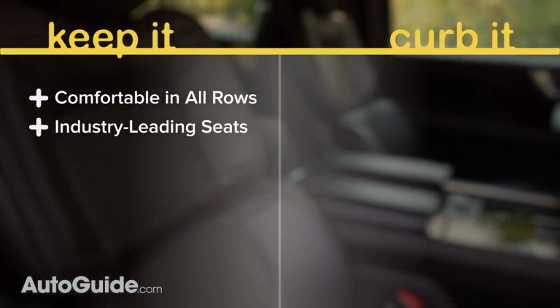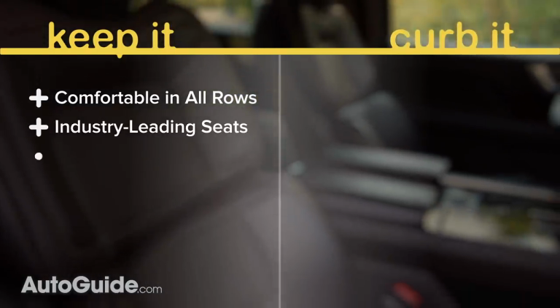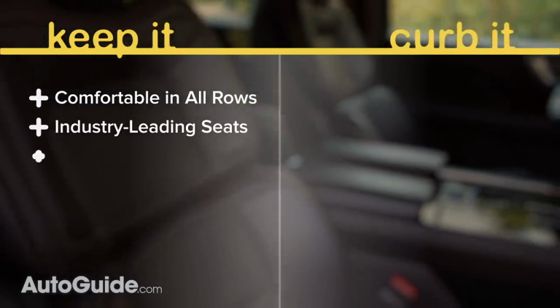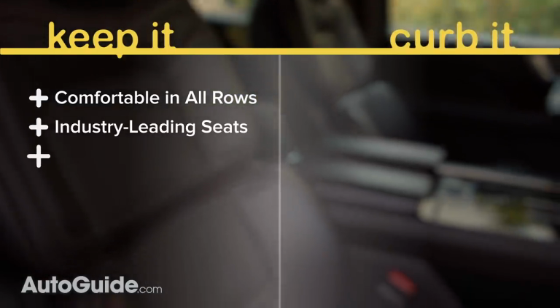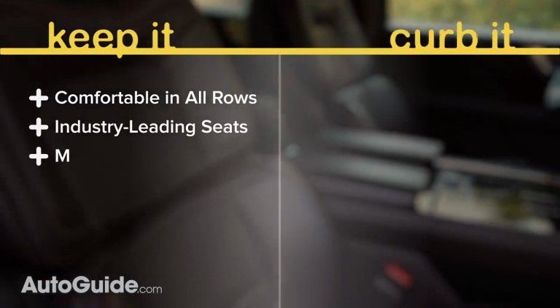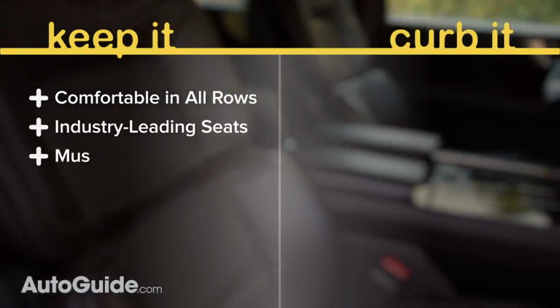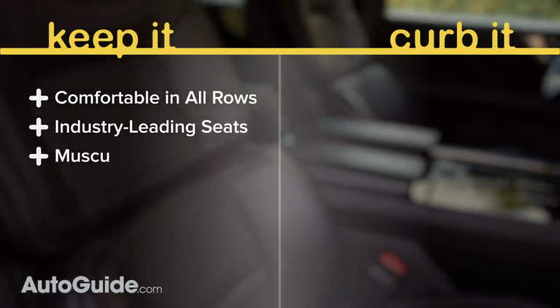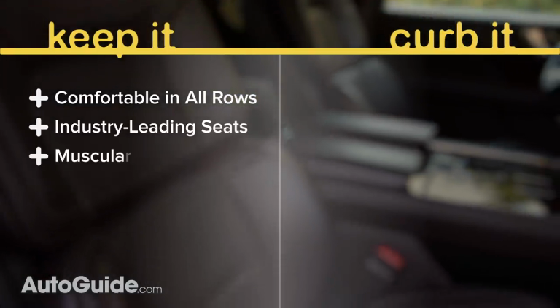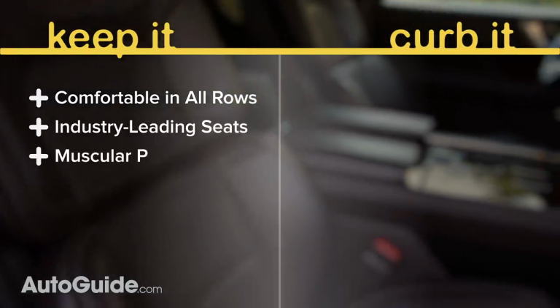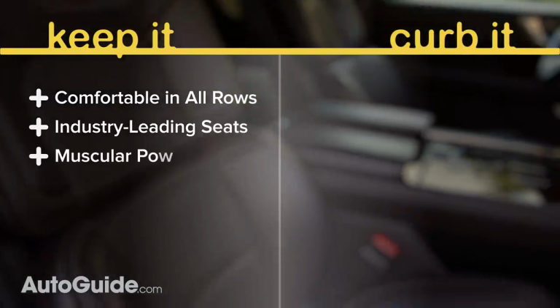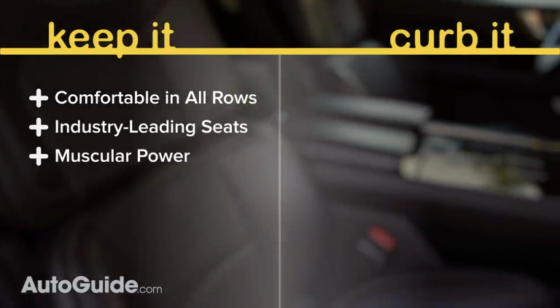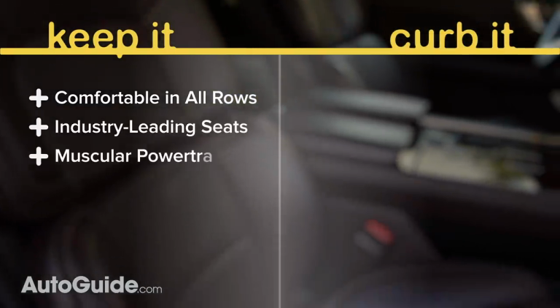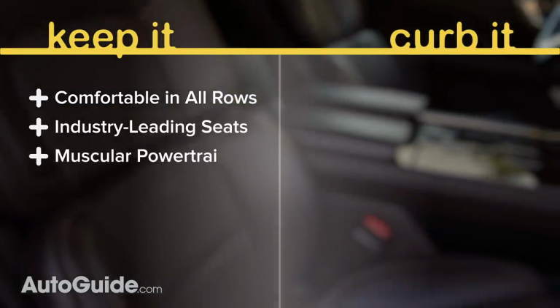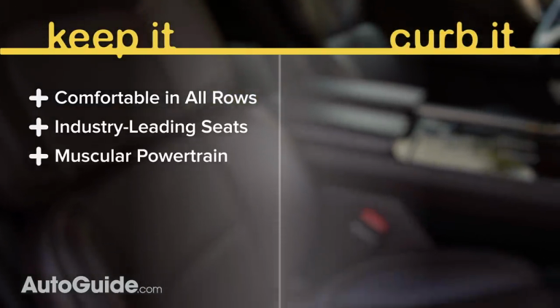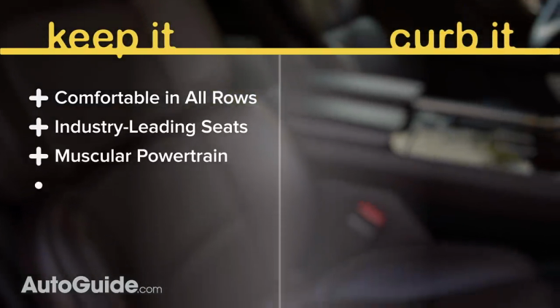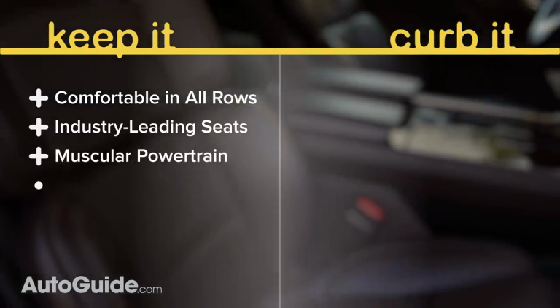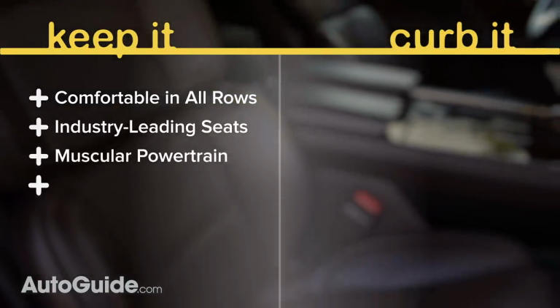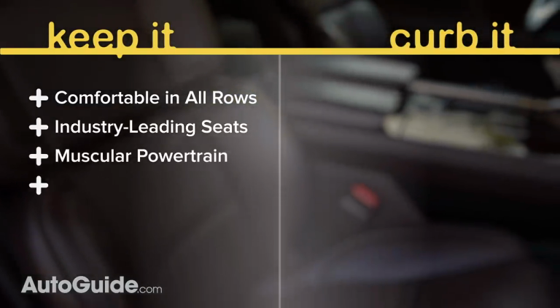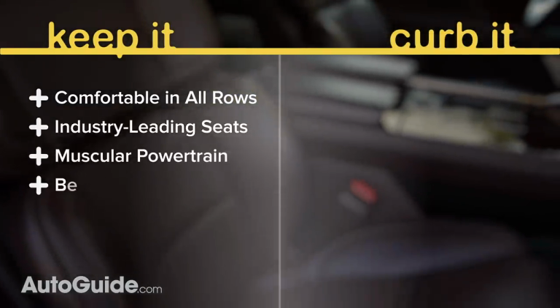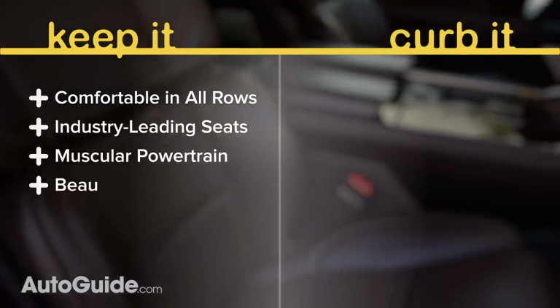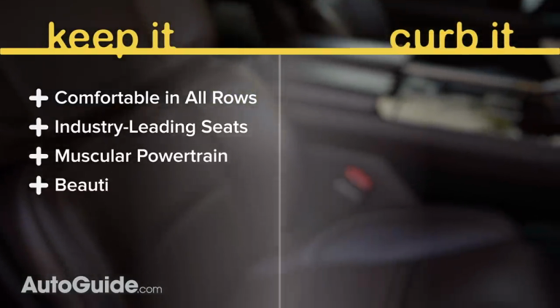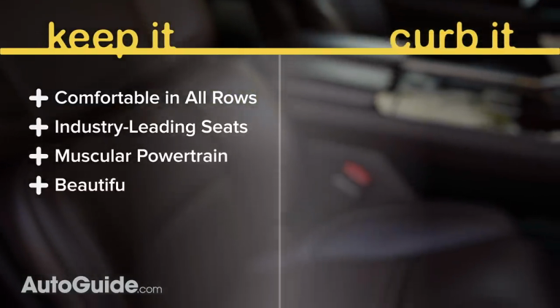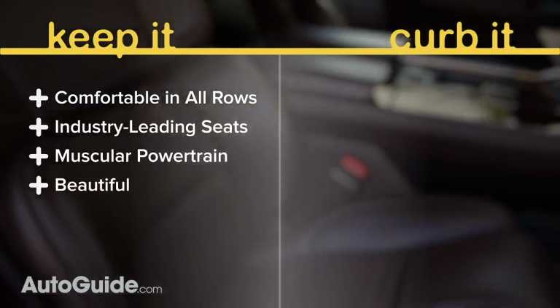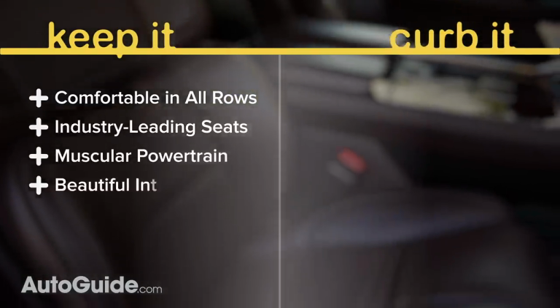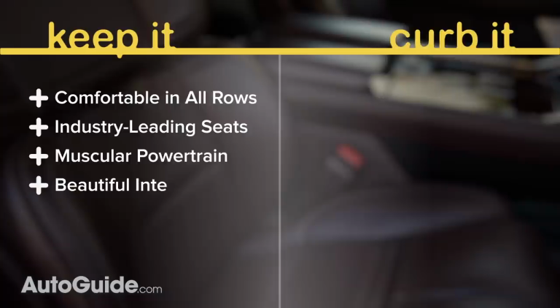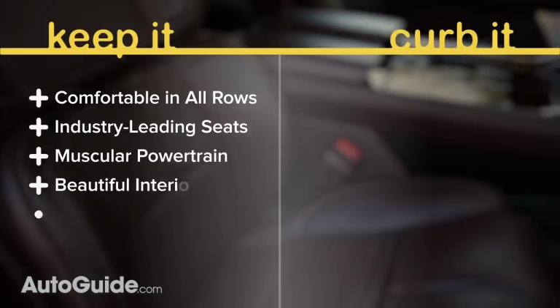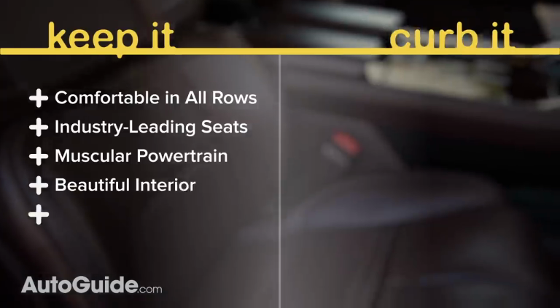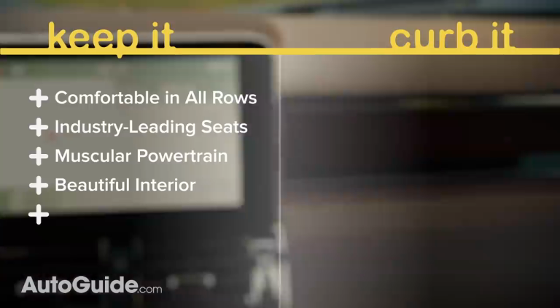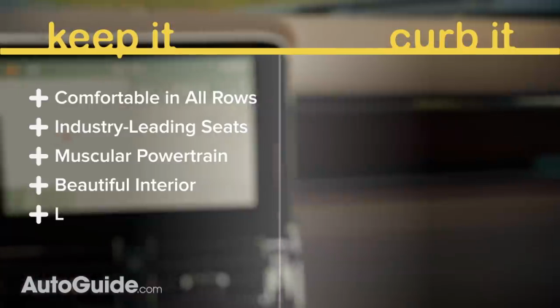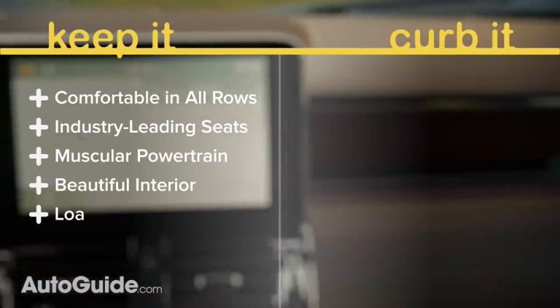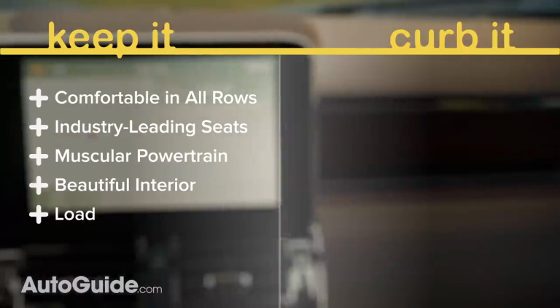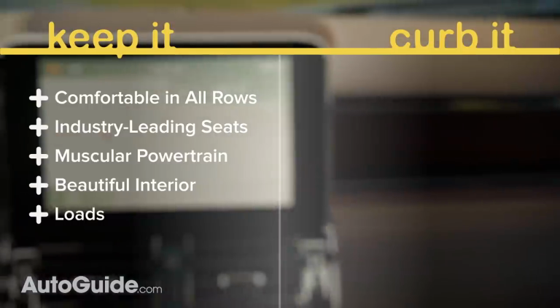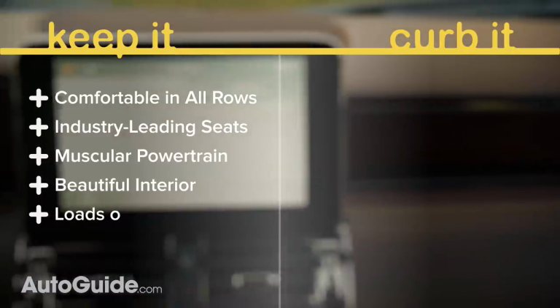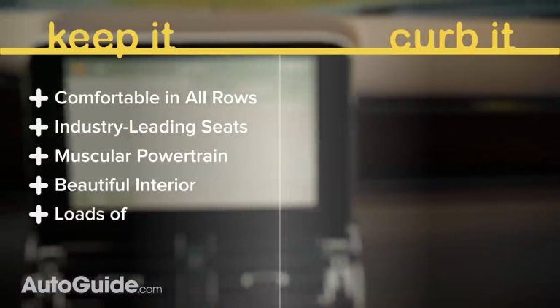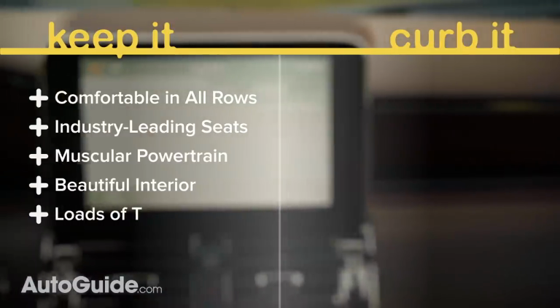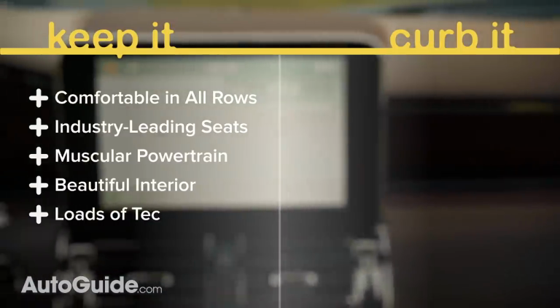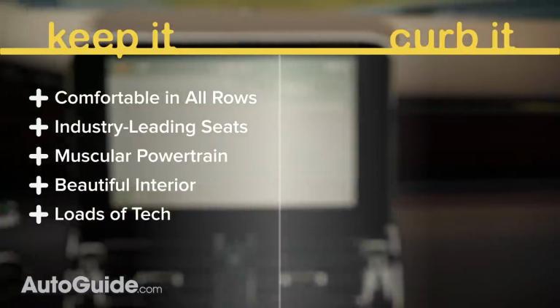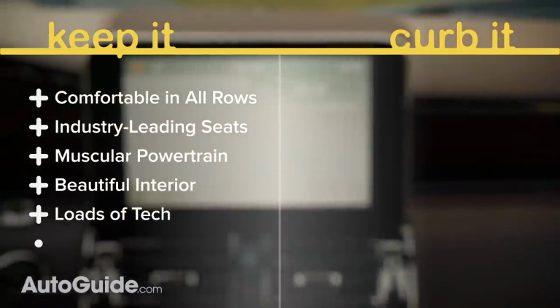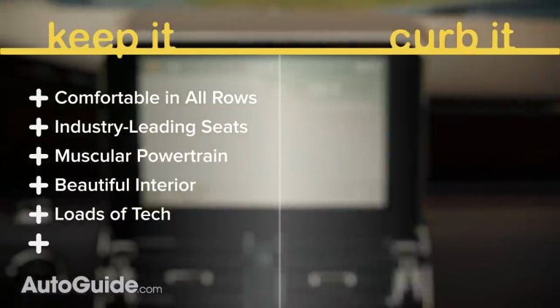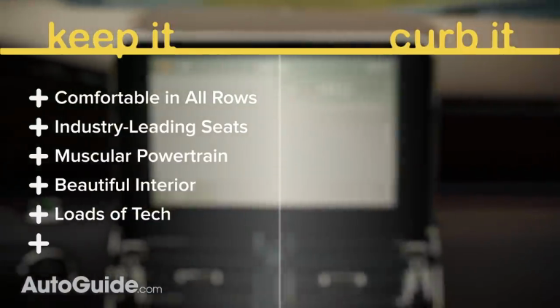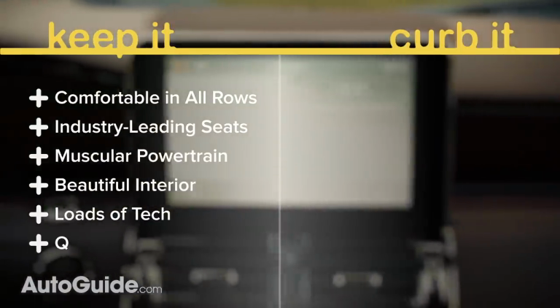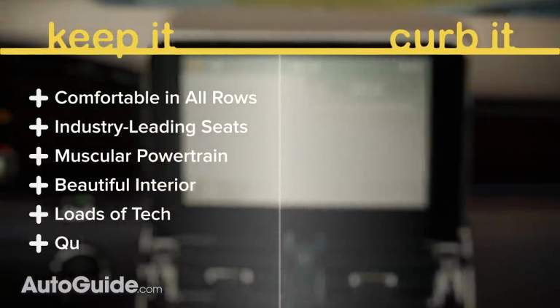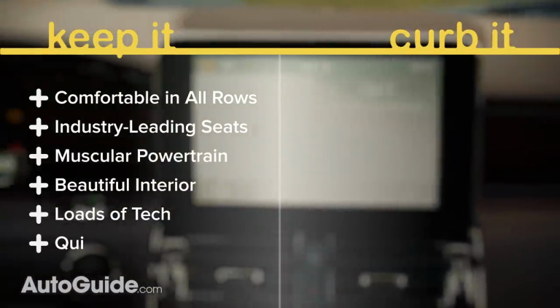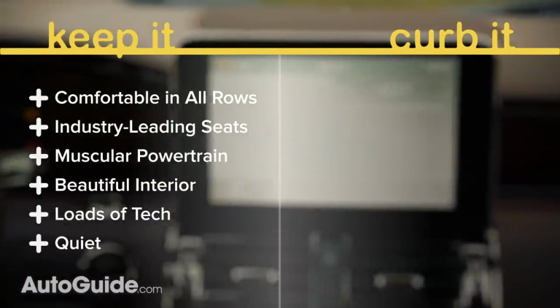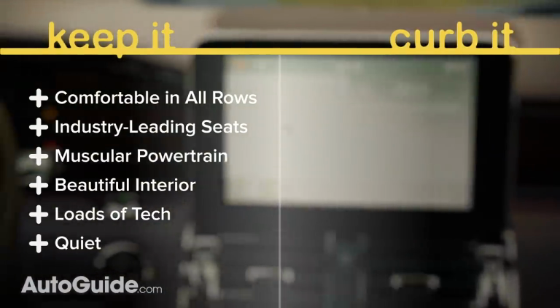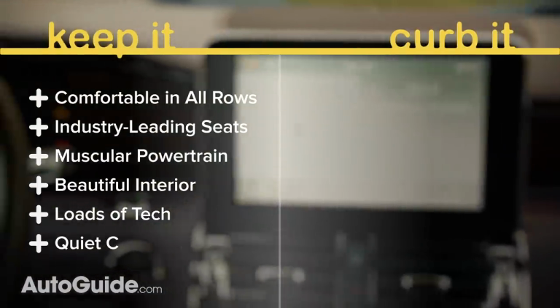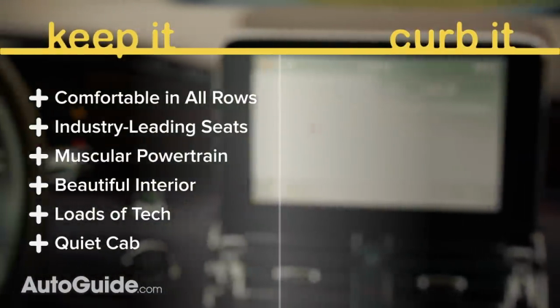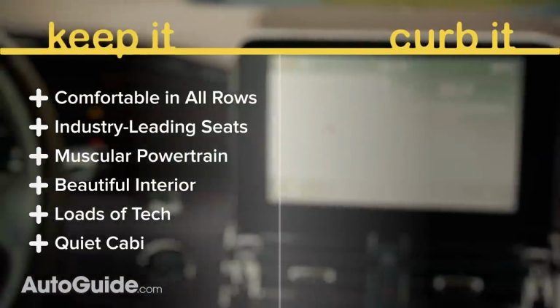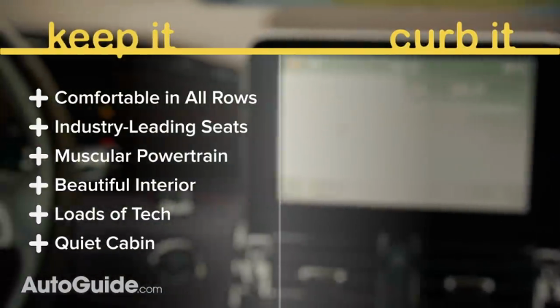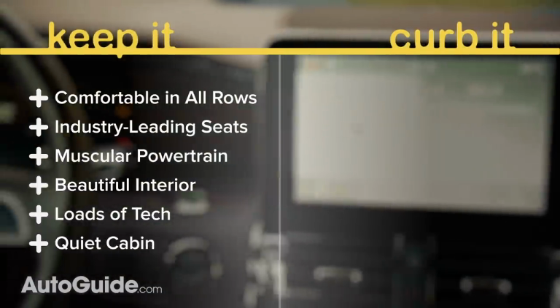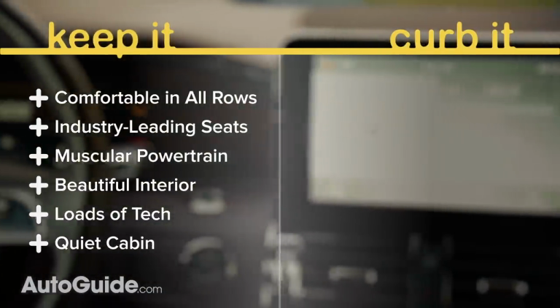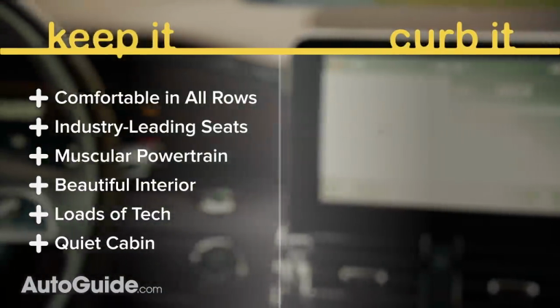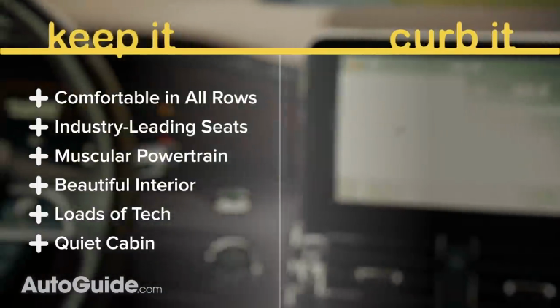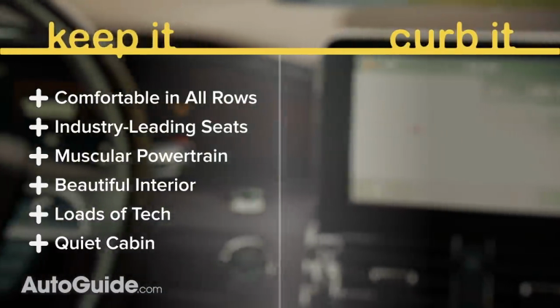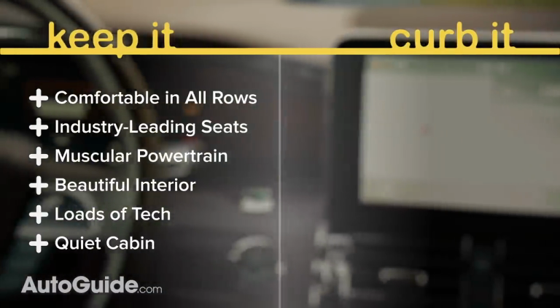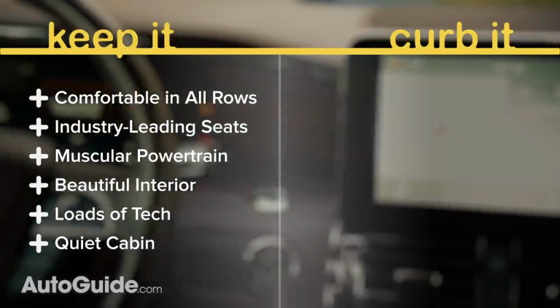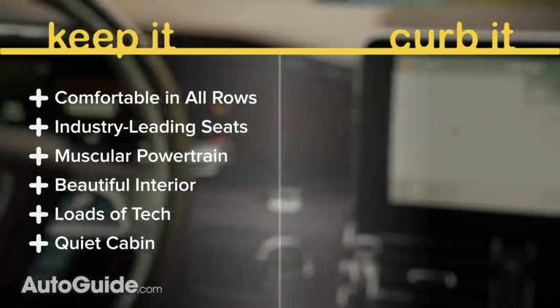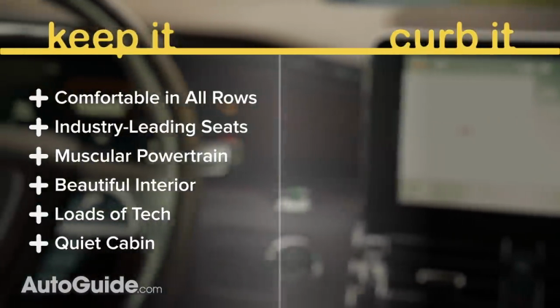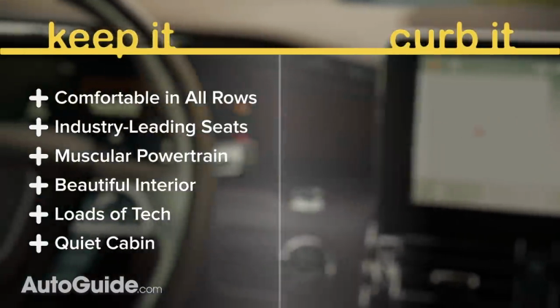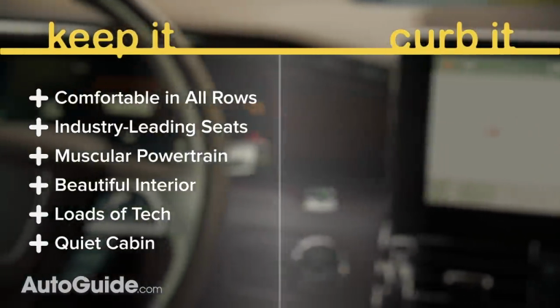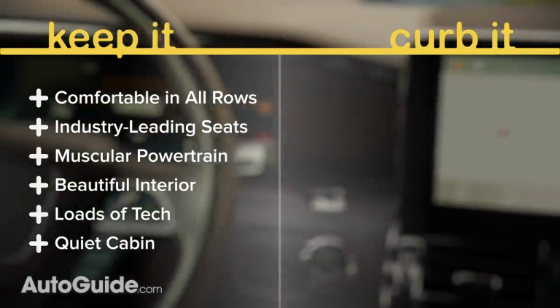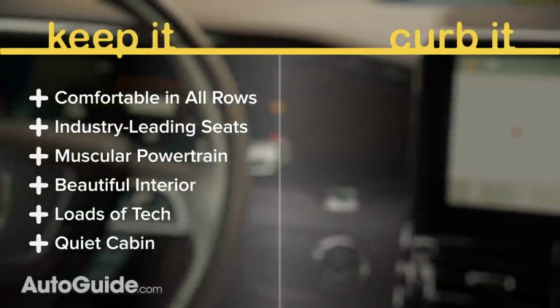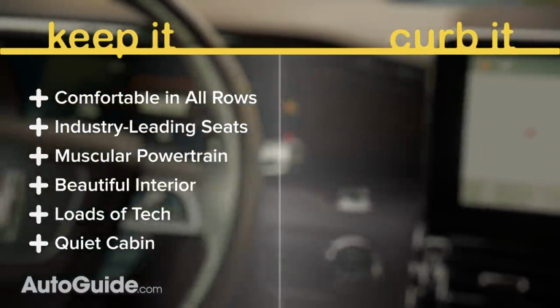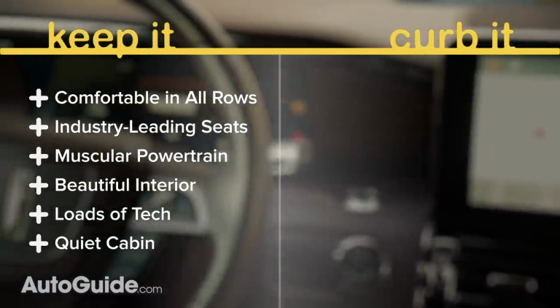The muscular powertrain, rich interior, abundance of tech, and silent running are praiseworthy attributes as well.